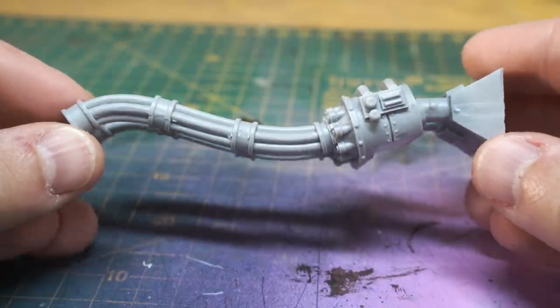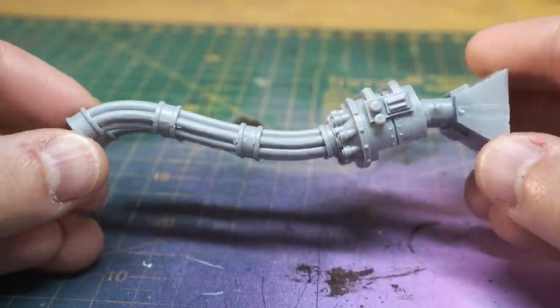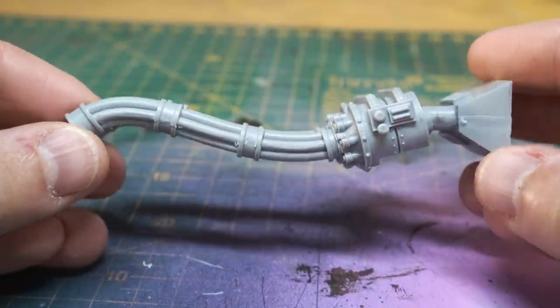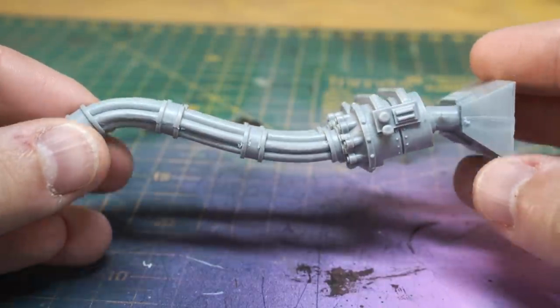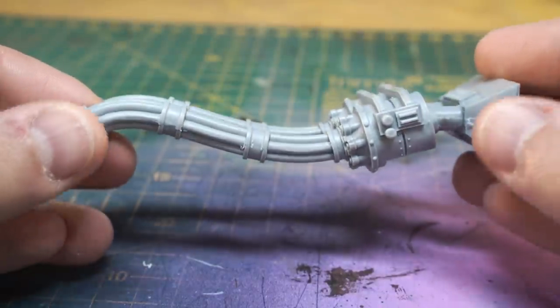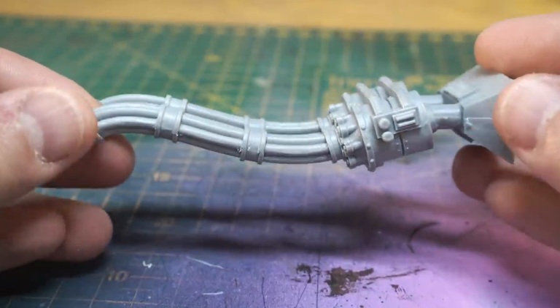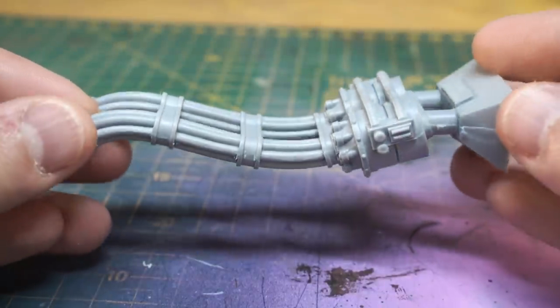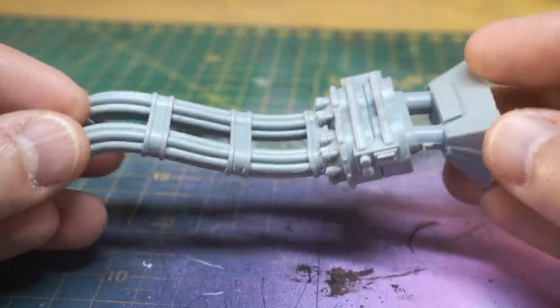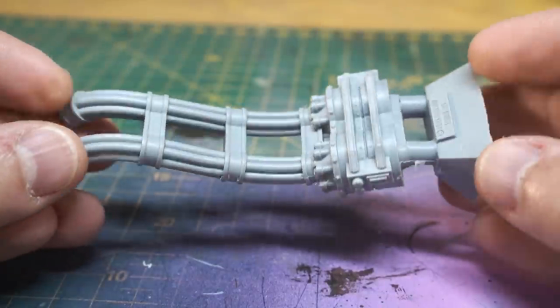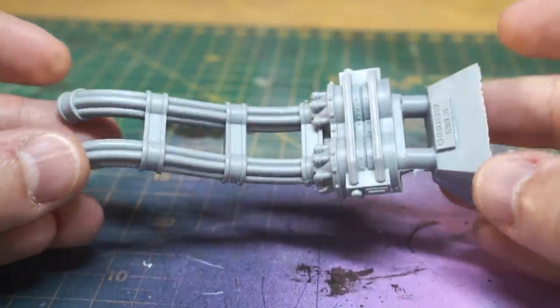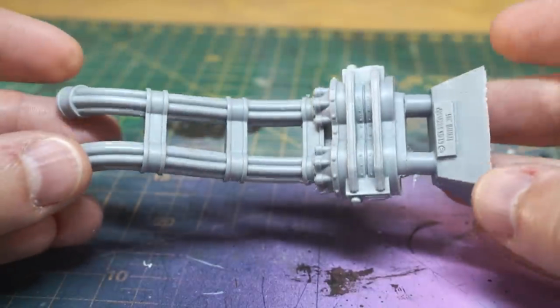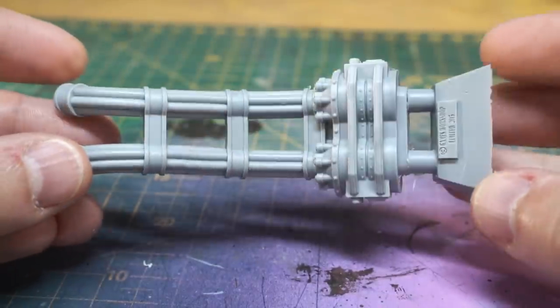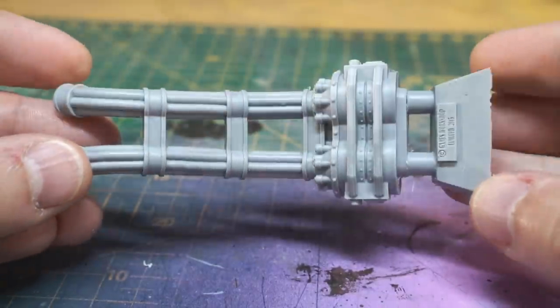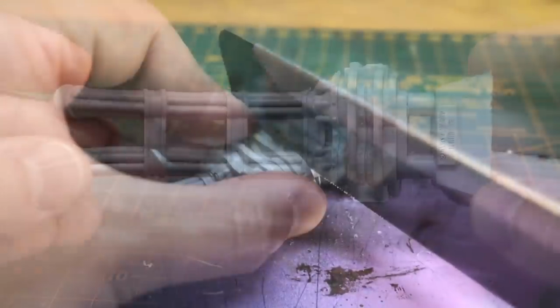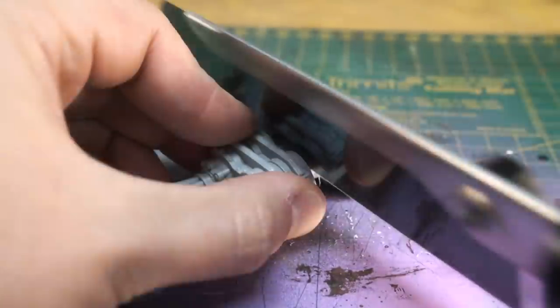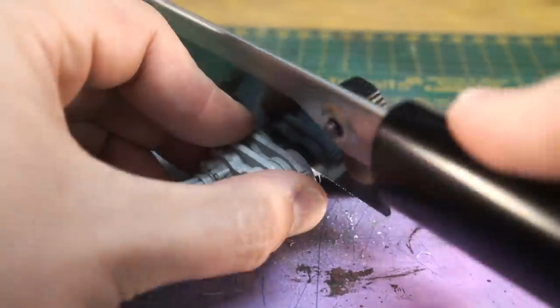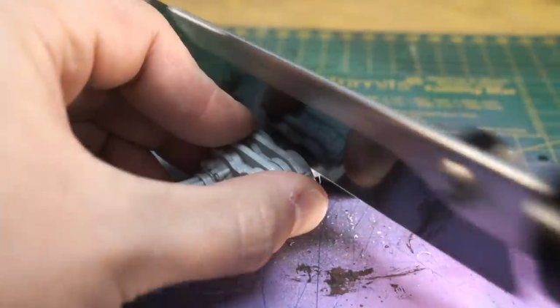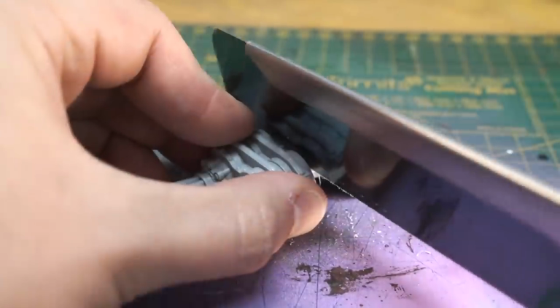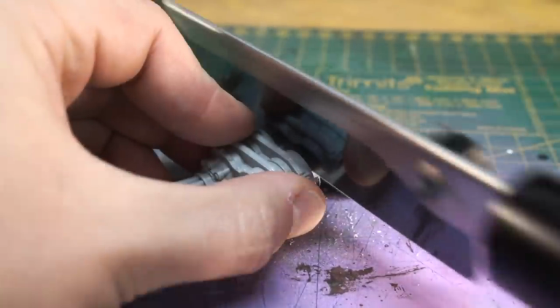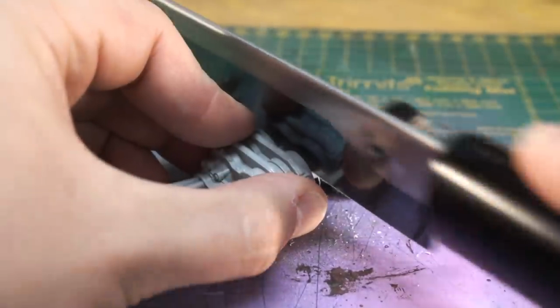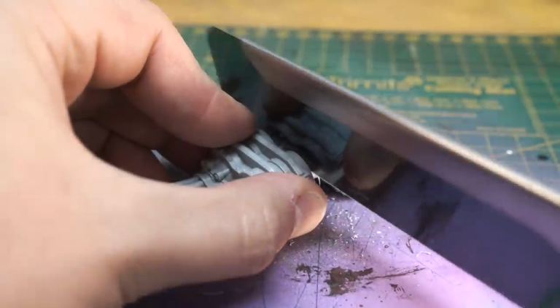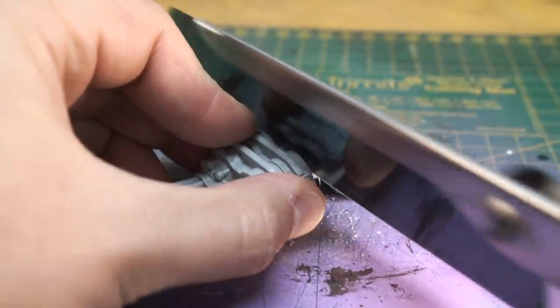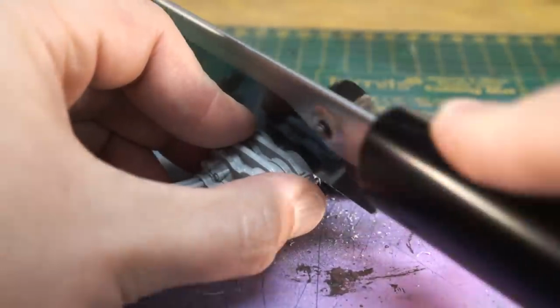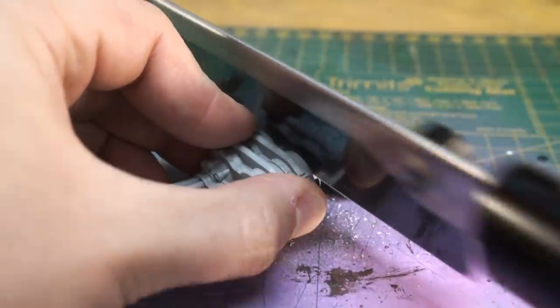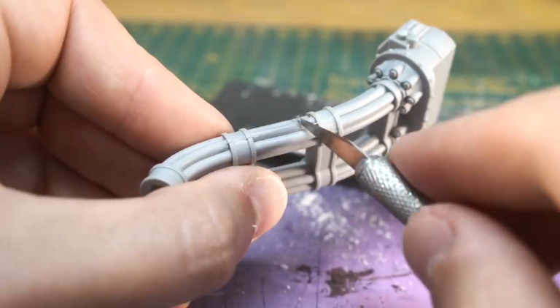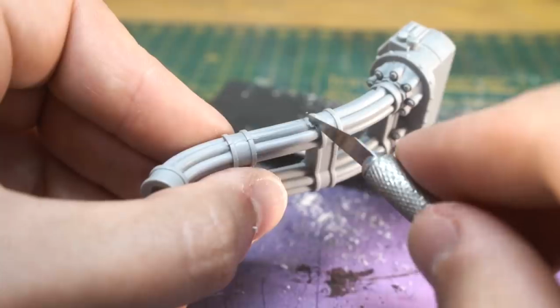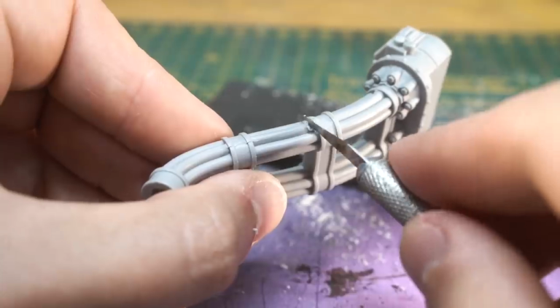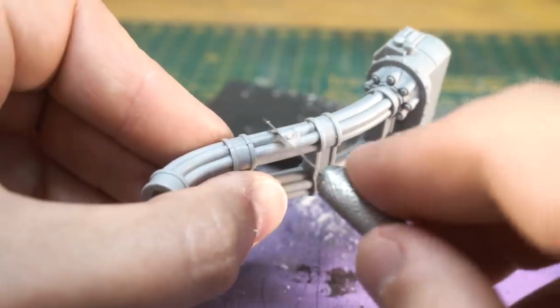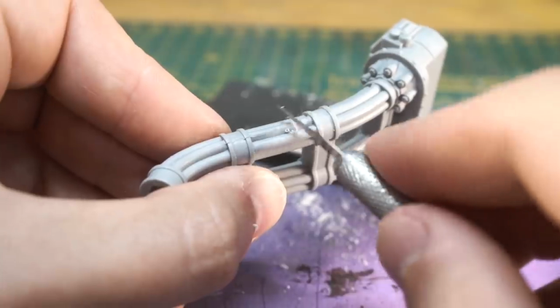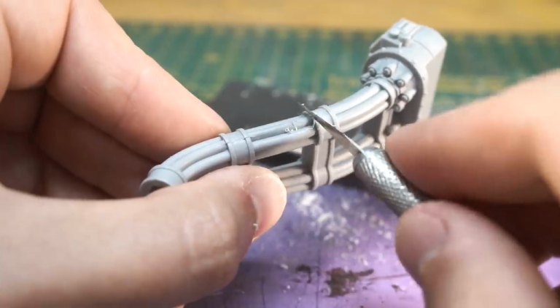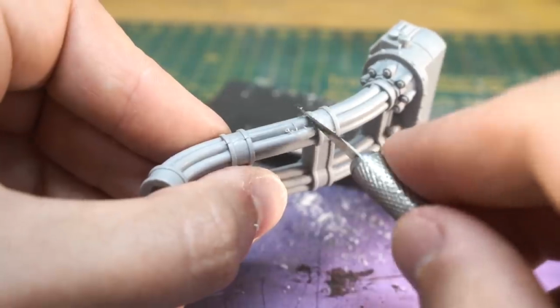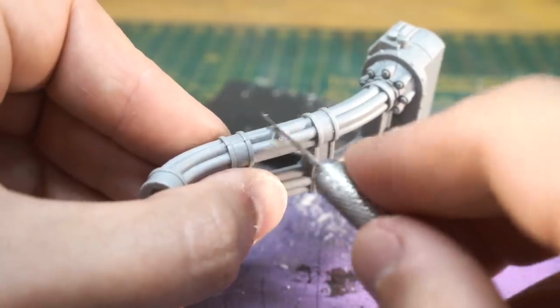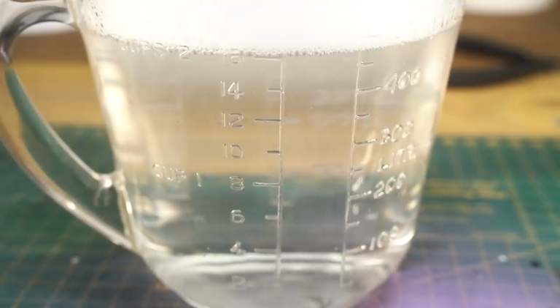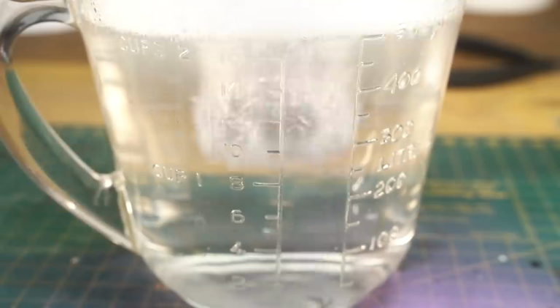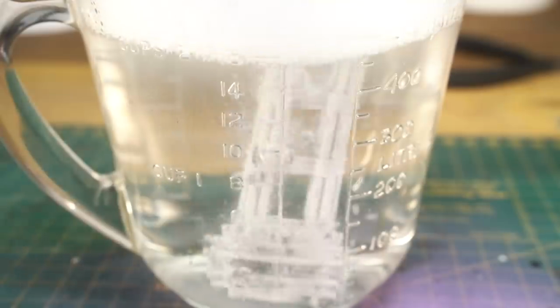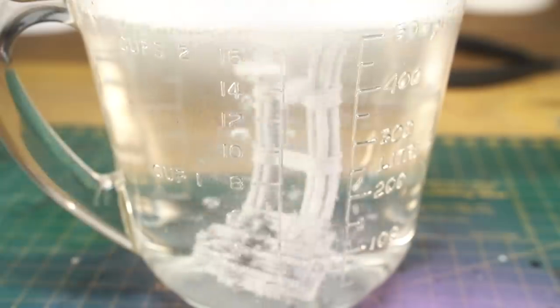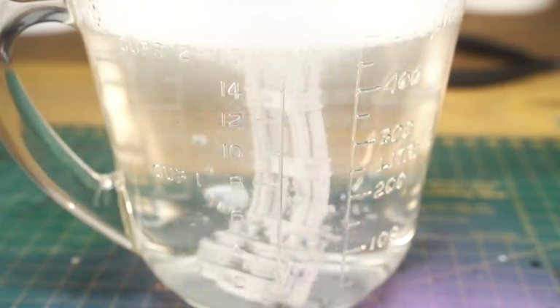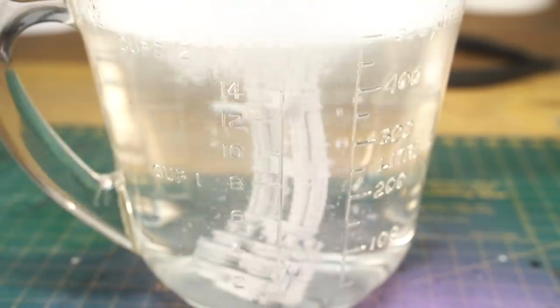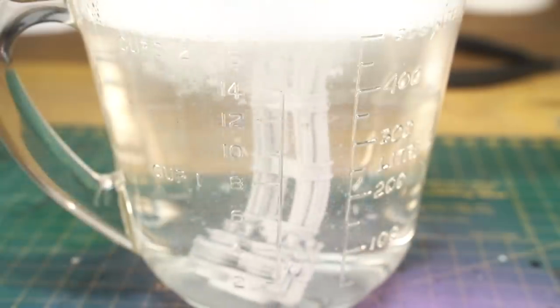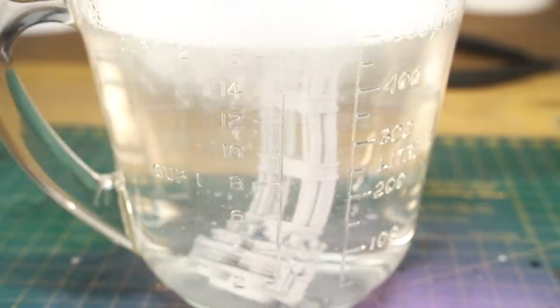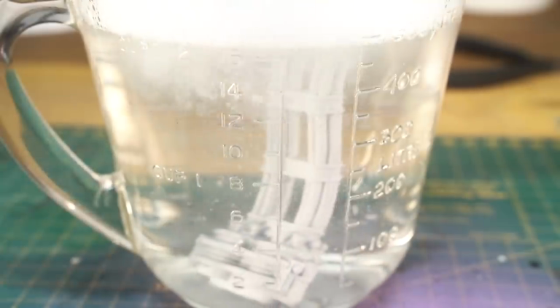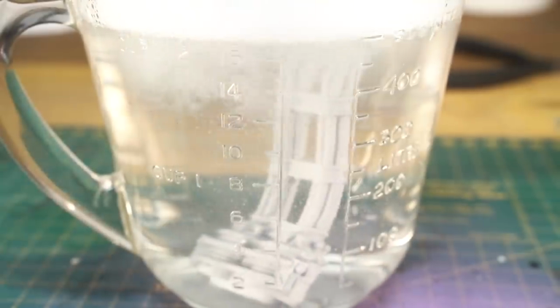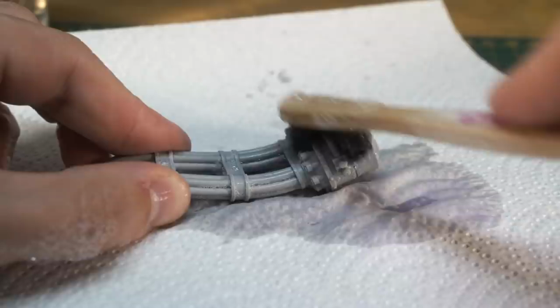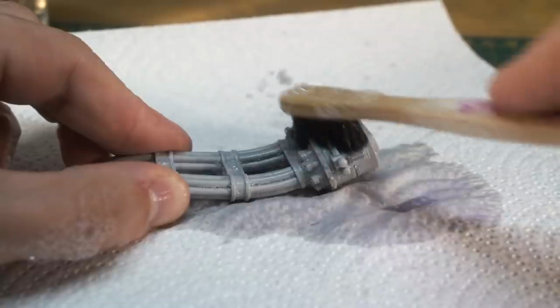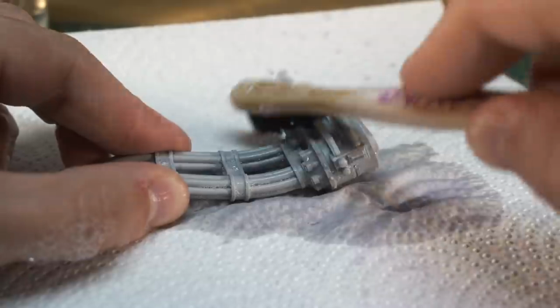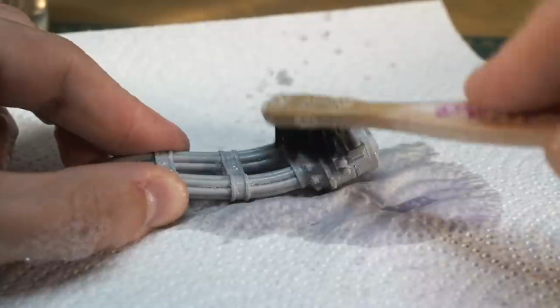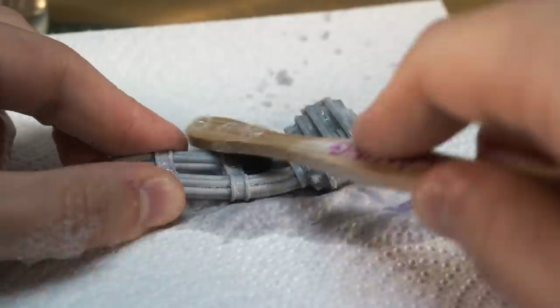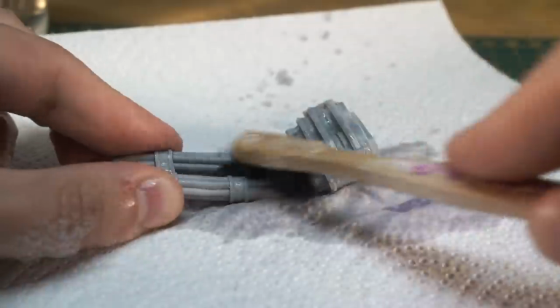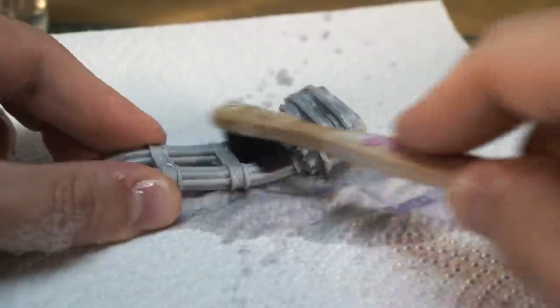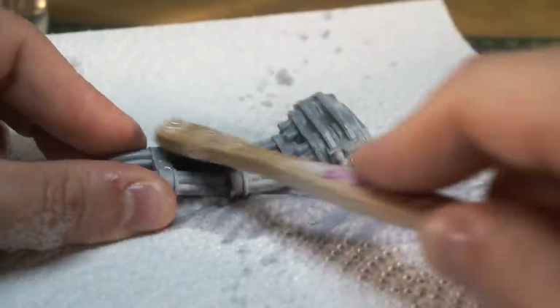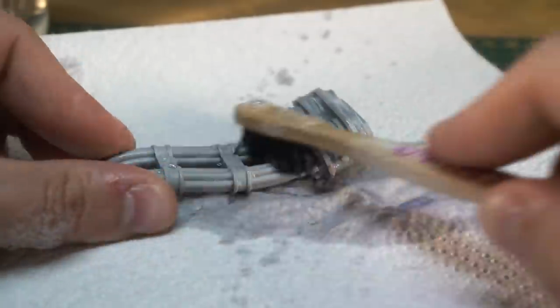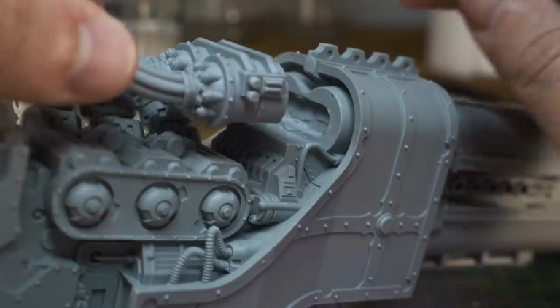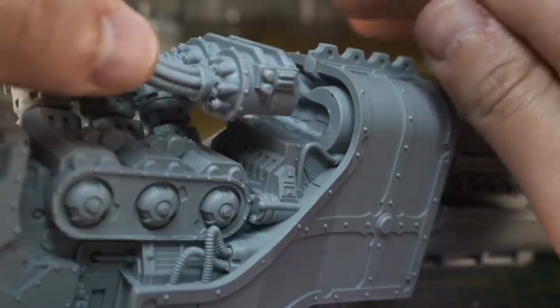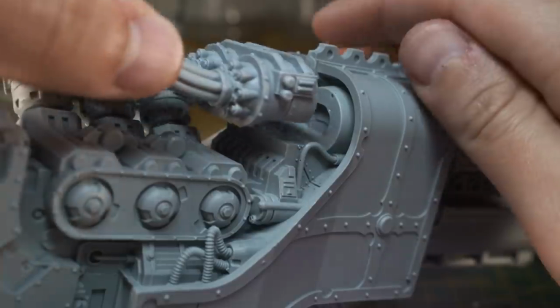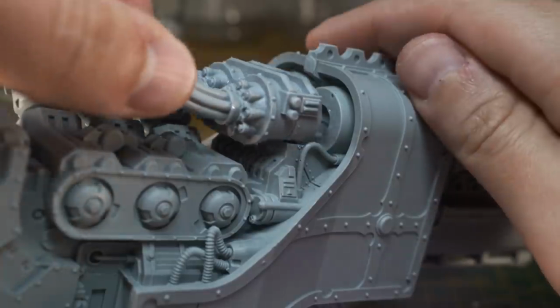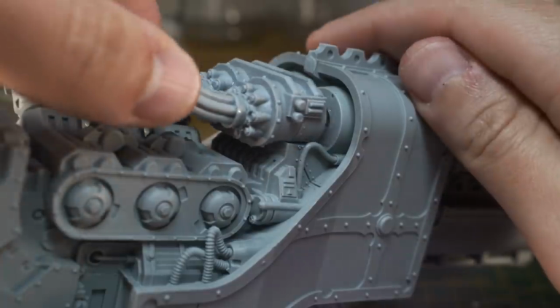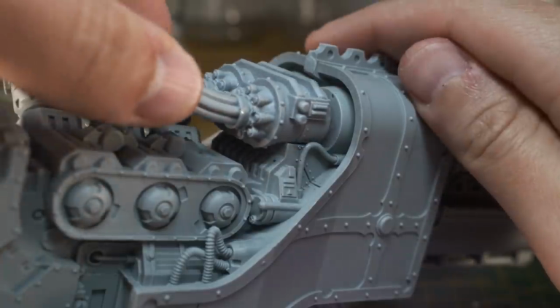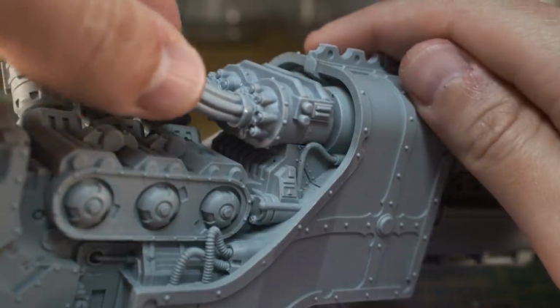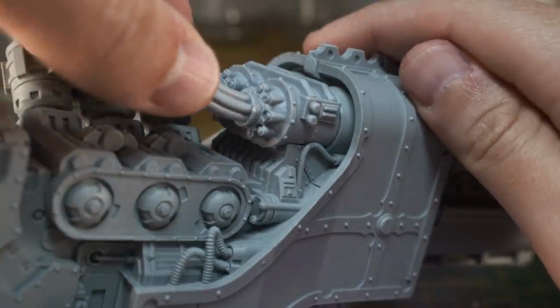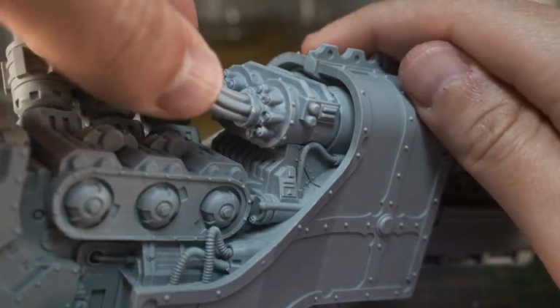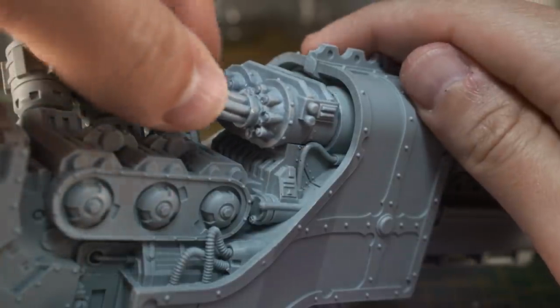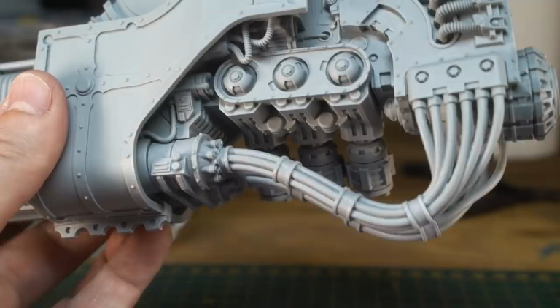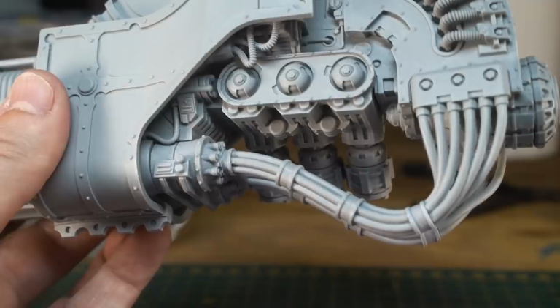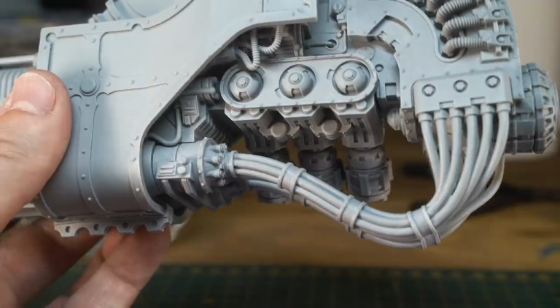A little bit of a mold line on the cable, but no major issue. Scrape, scrape. Wash, wash. Scrub, scrub. Stick, stick. Nice.